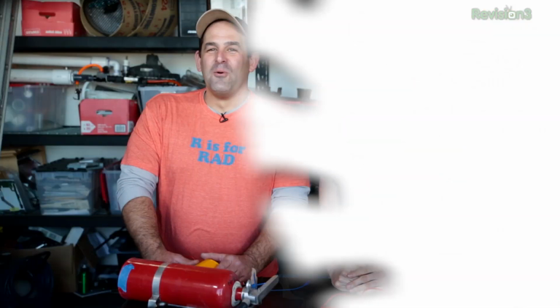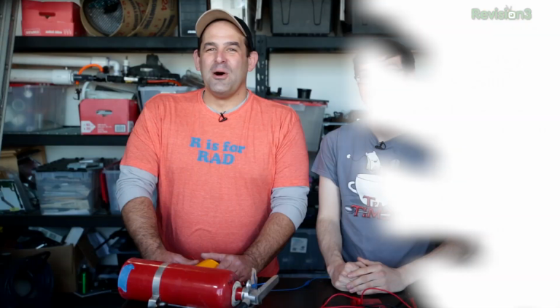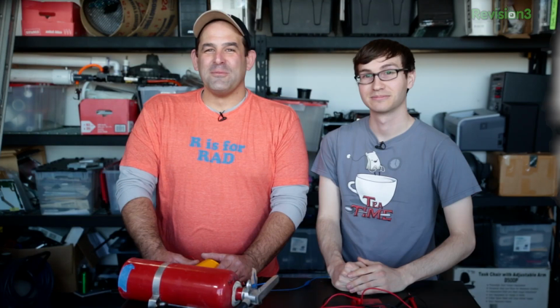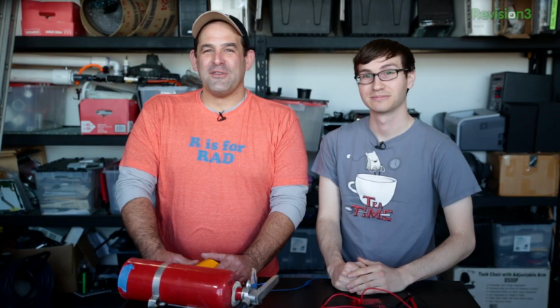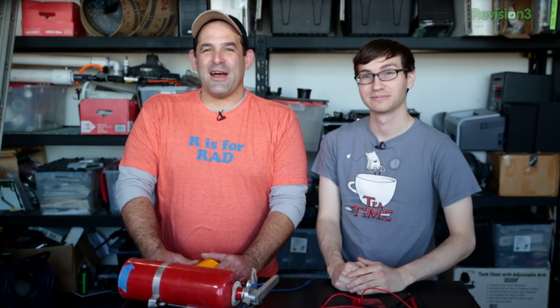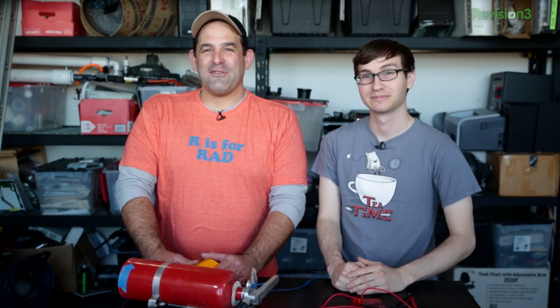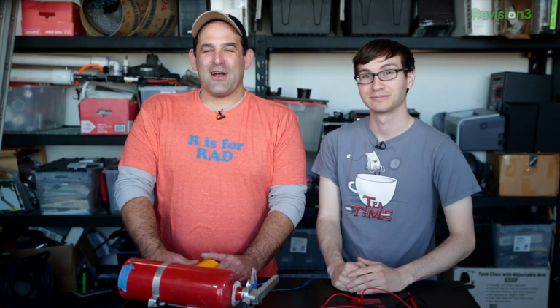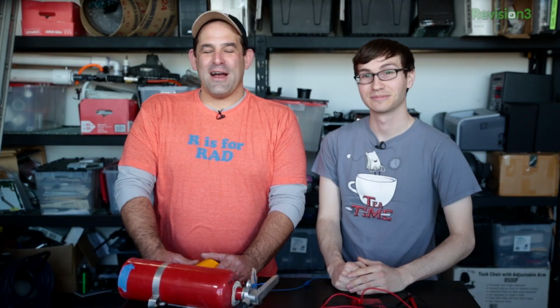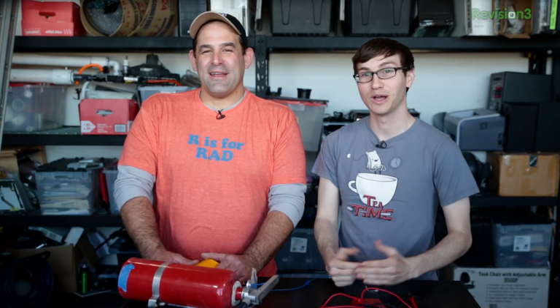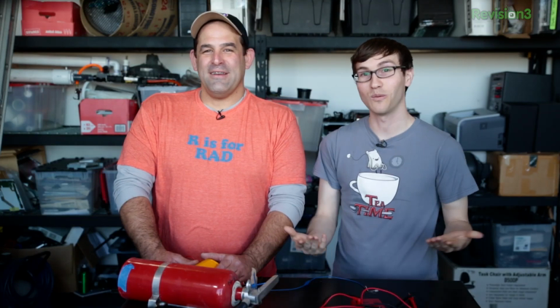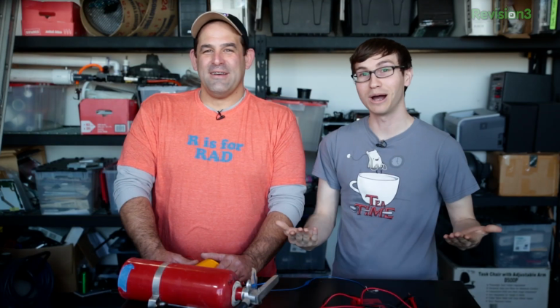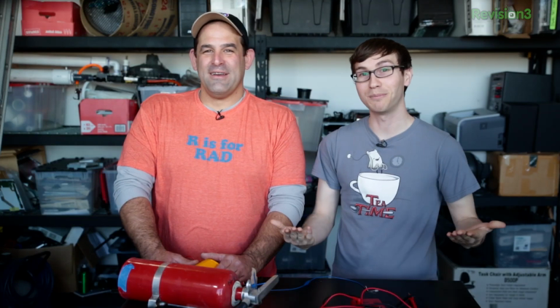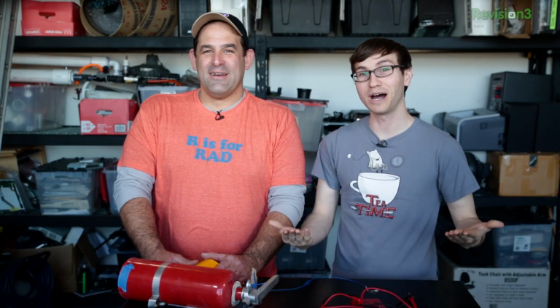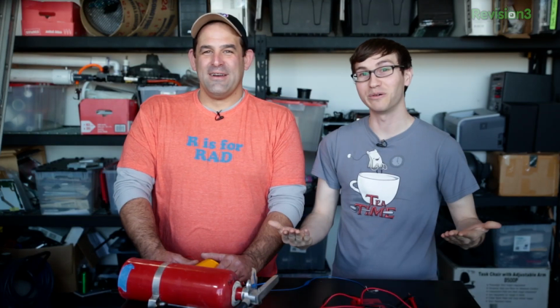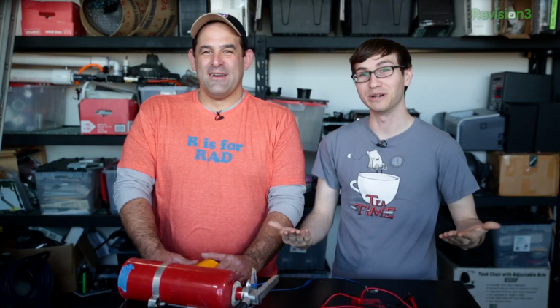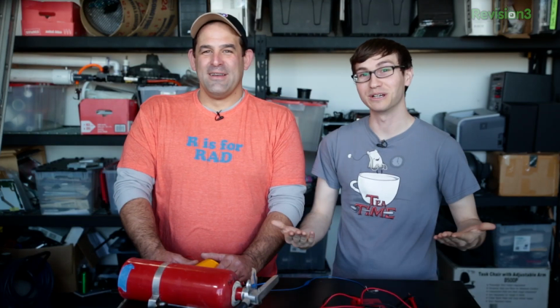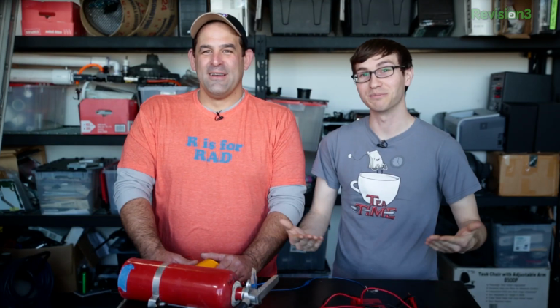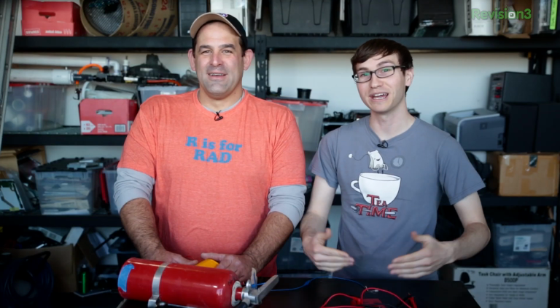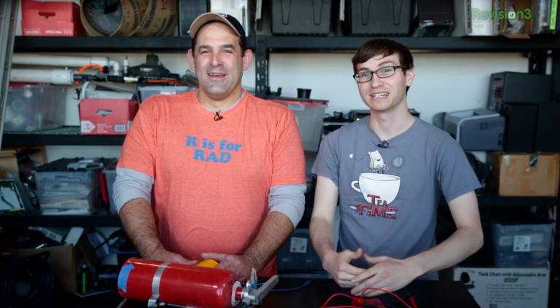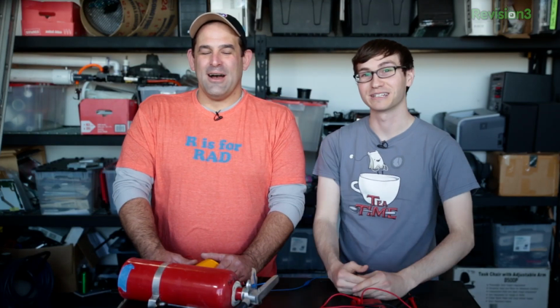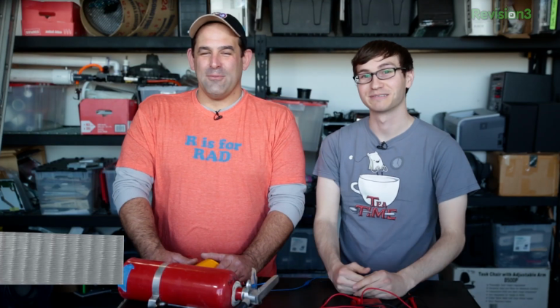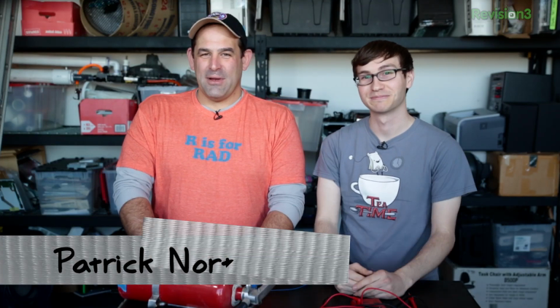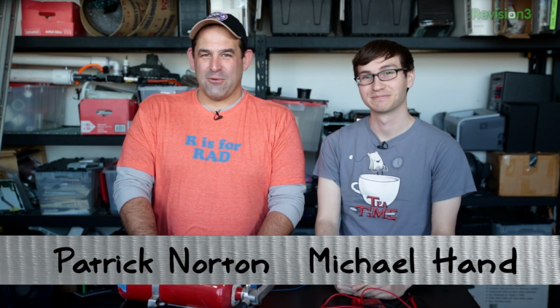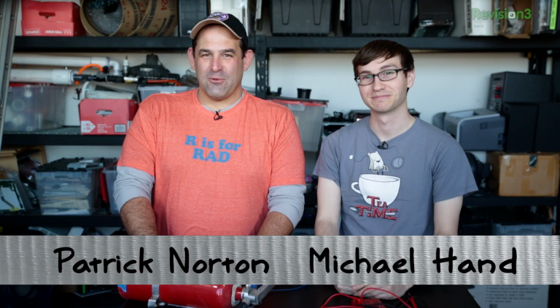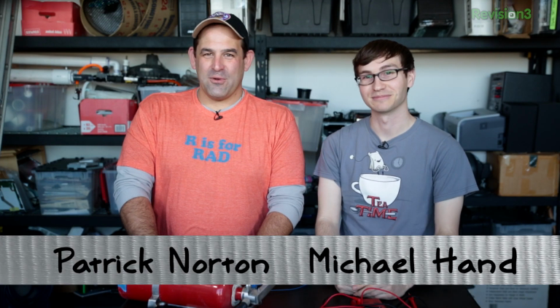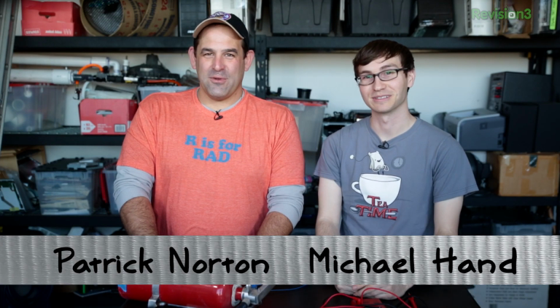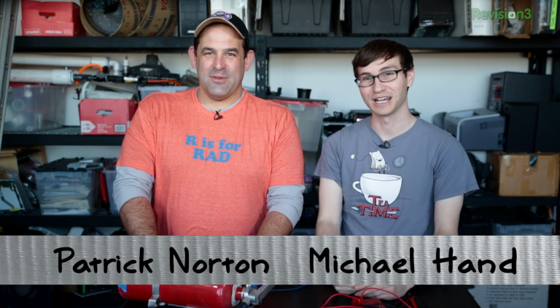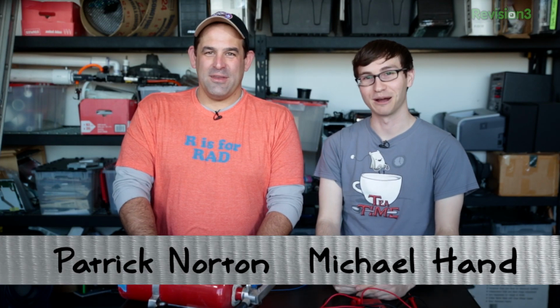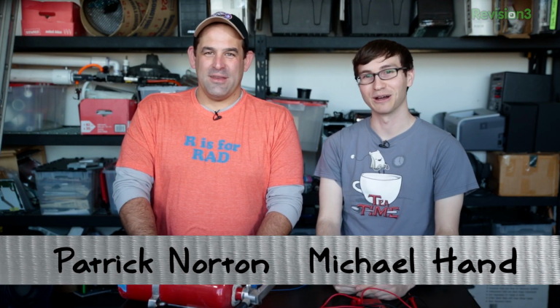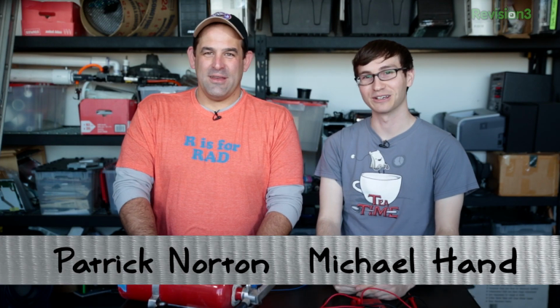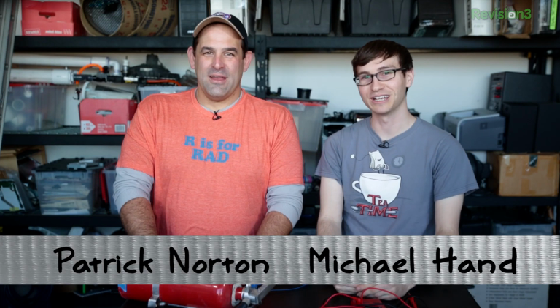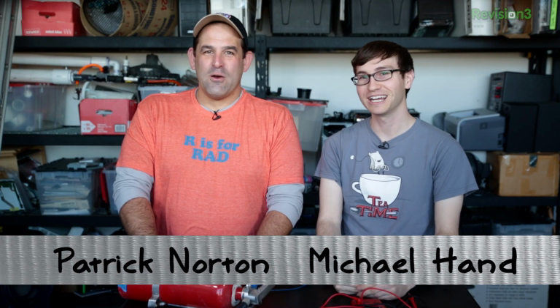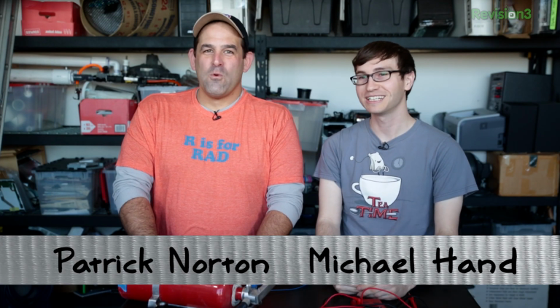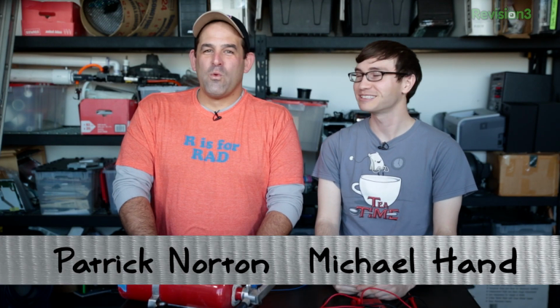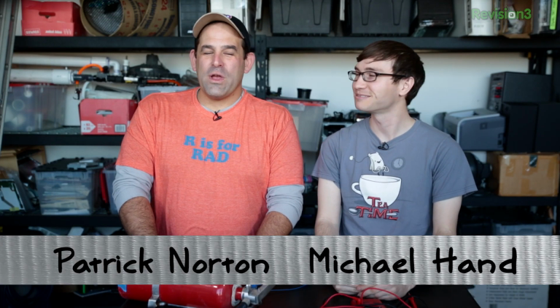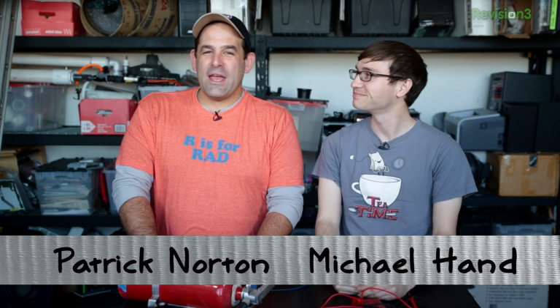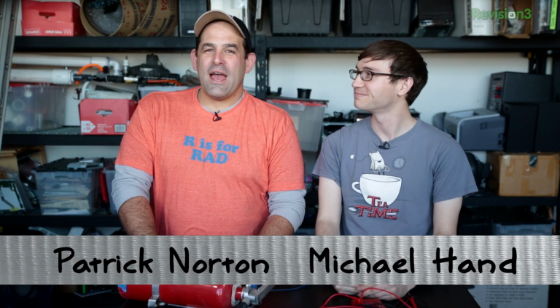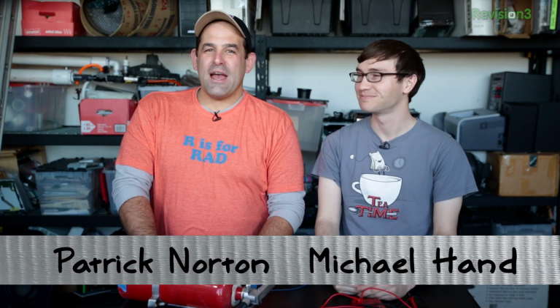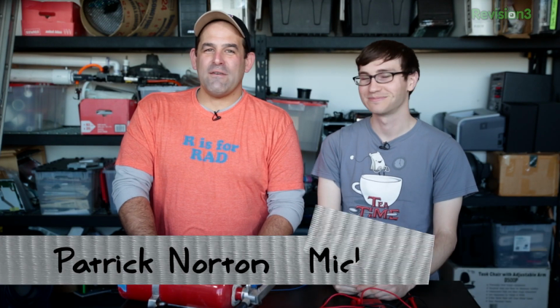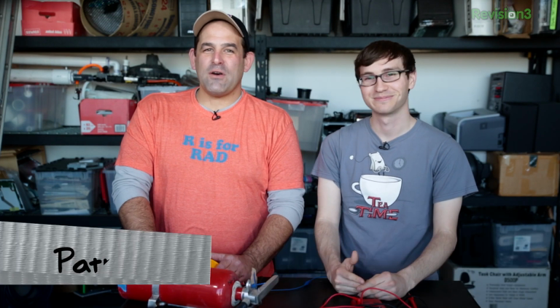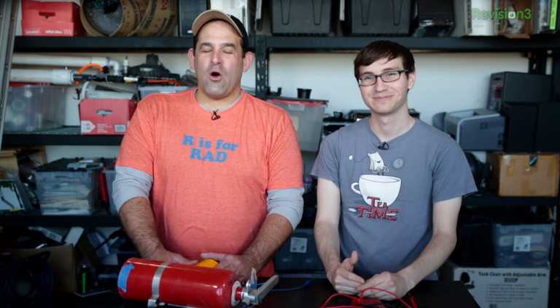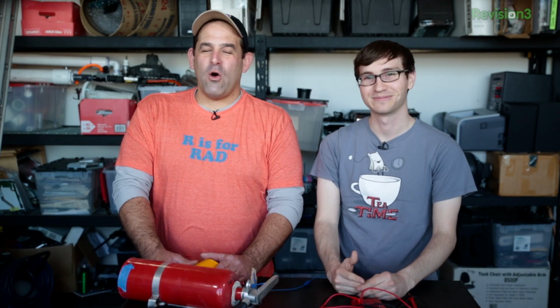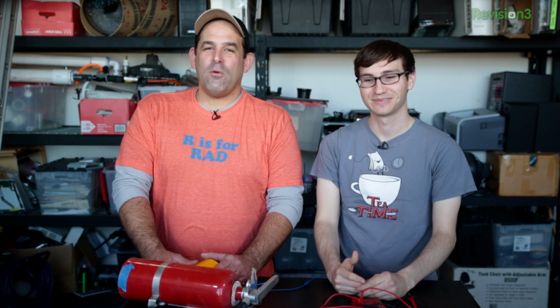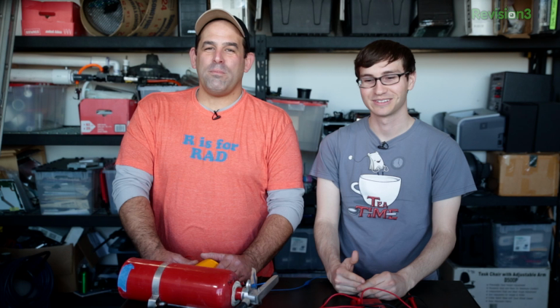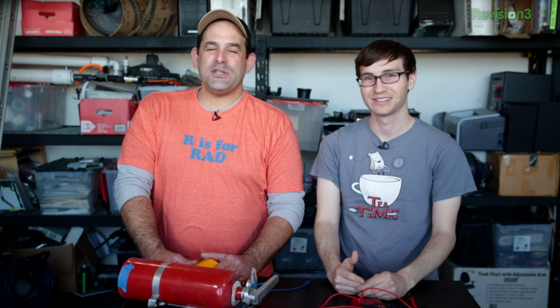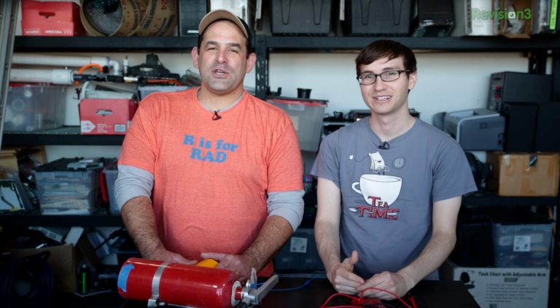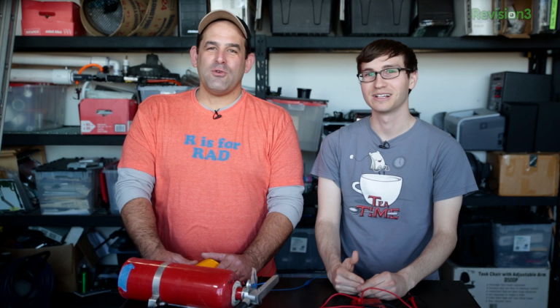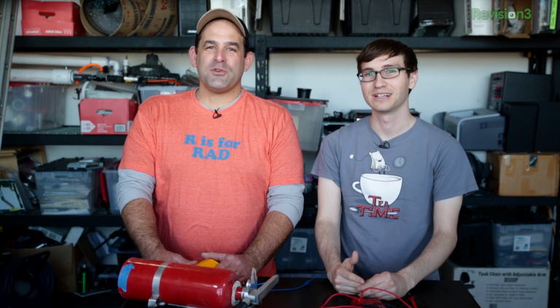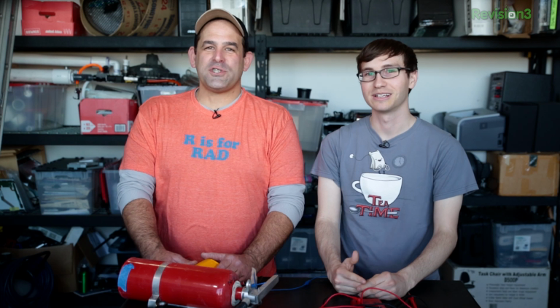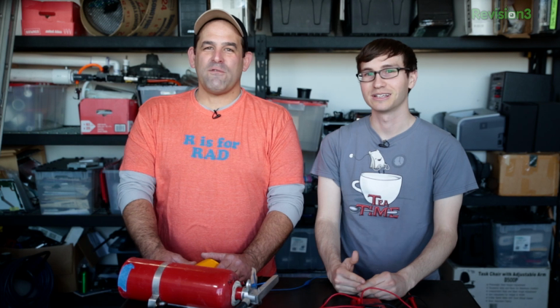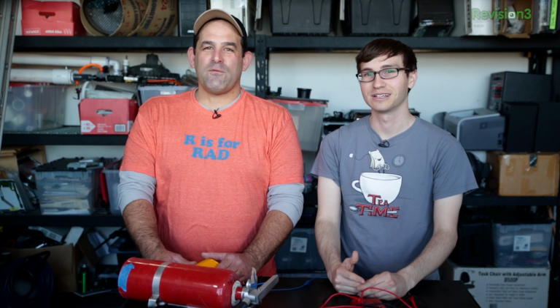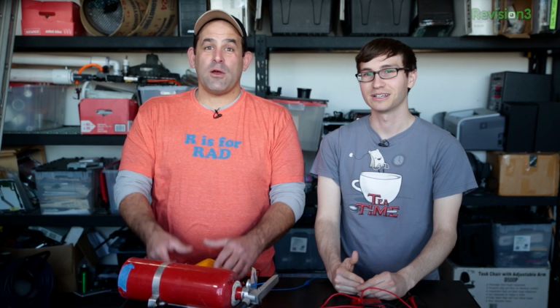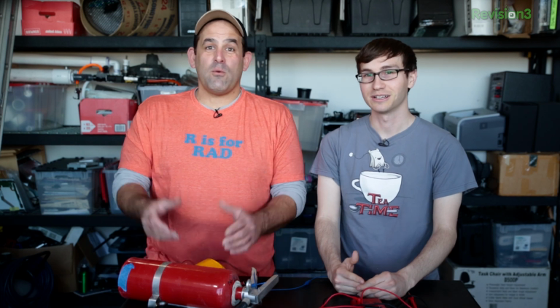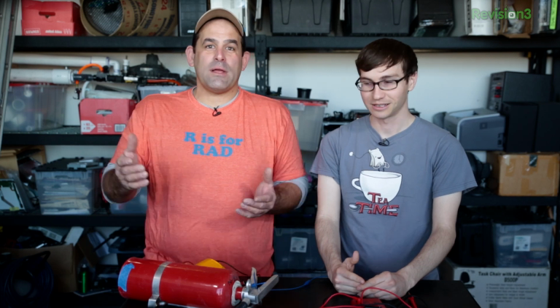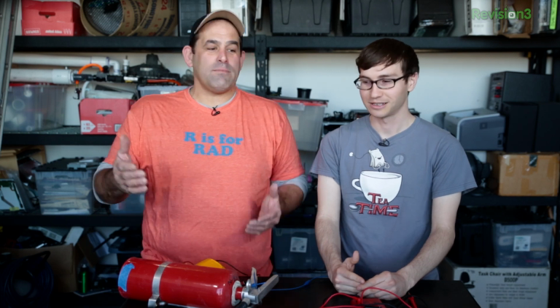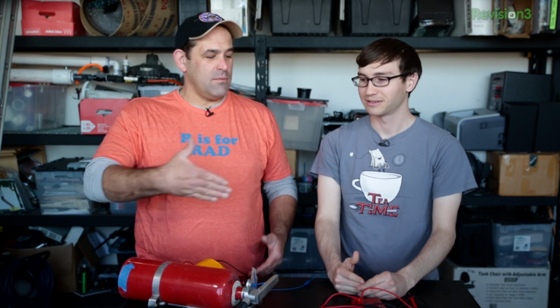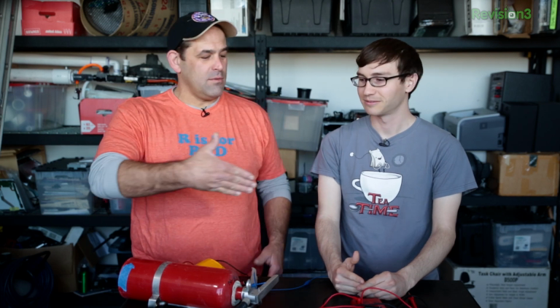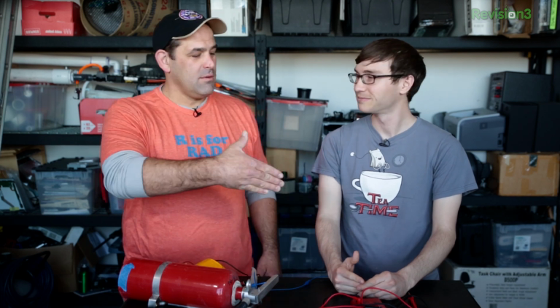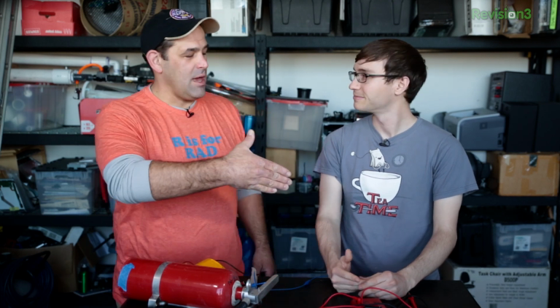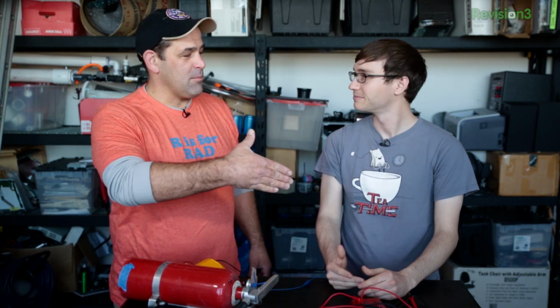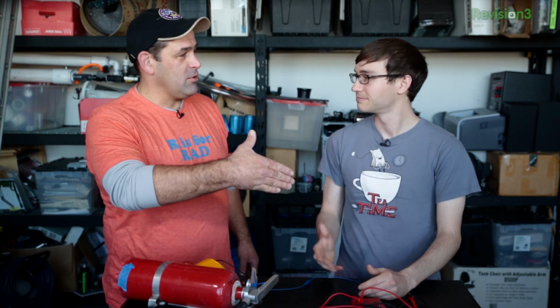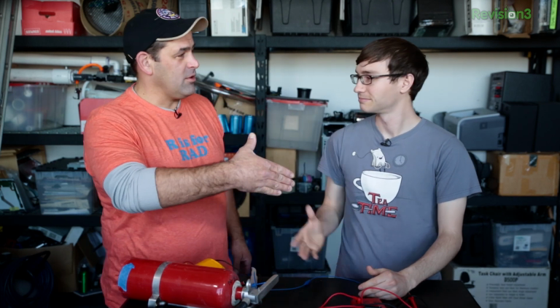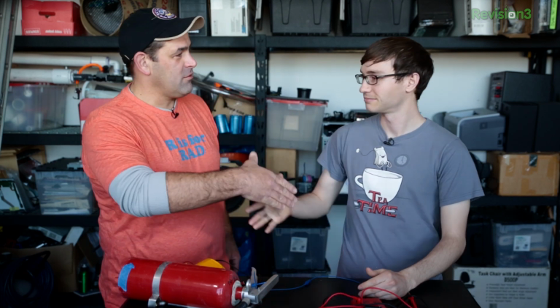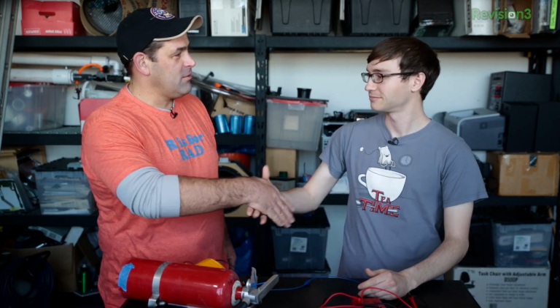Welcome to Die Trying. Why buy when you can make? I'm Patrick Norton. And I'm Michael Han. We have a whole bunch of cool stuff for you. Happy New Year's.